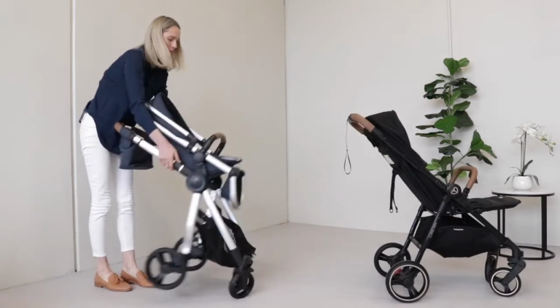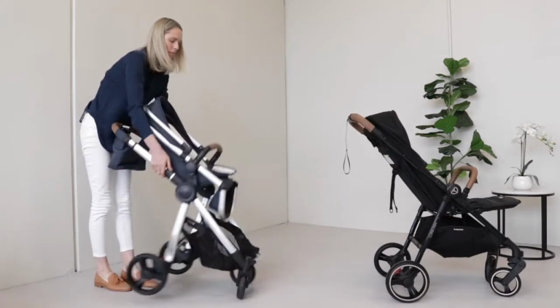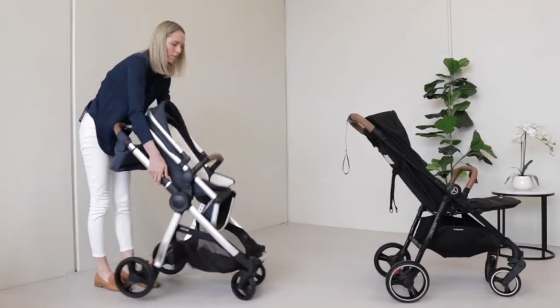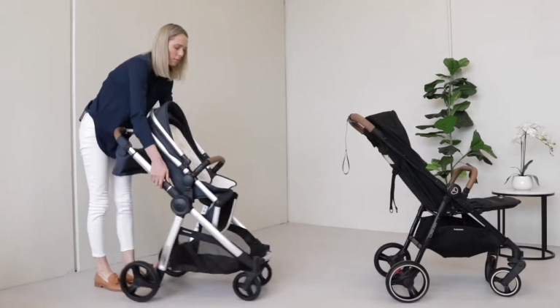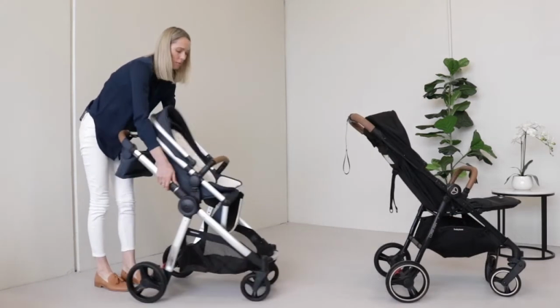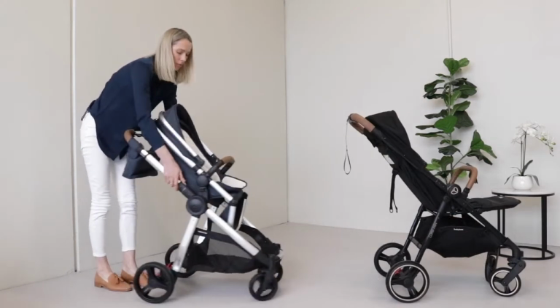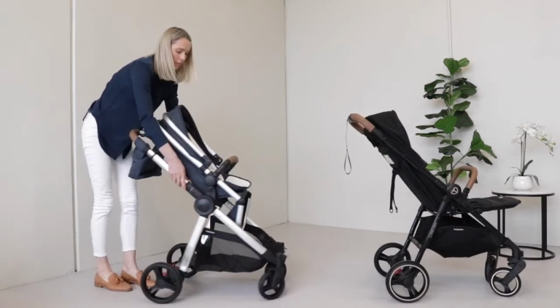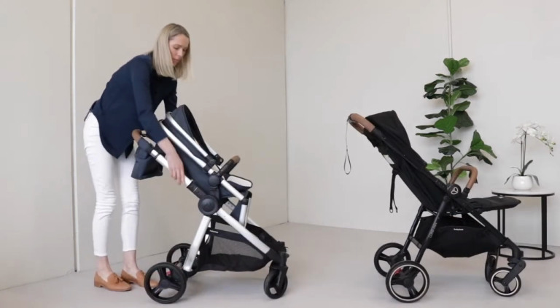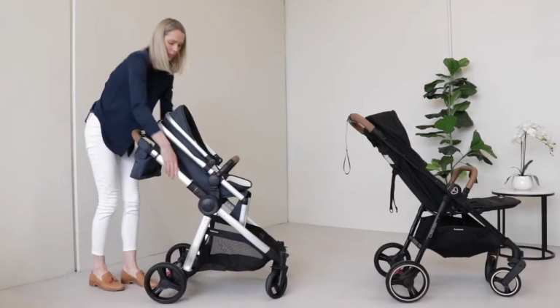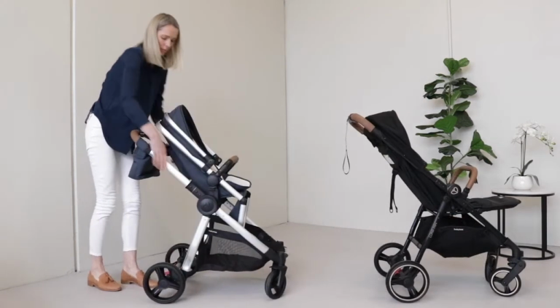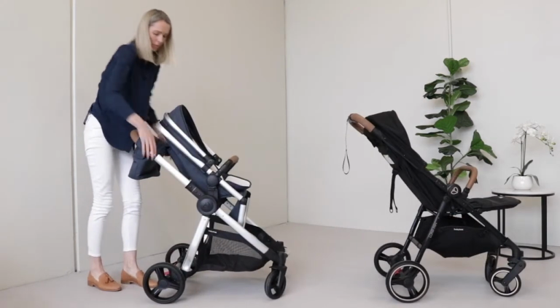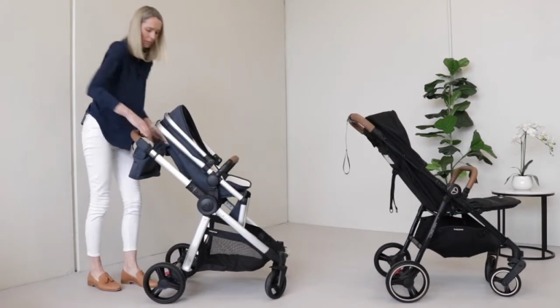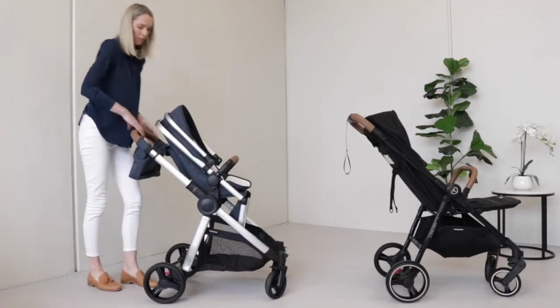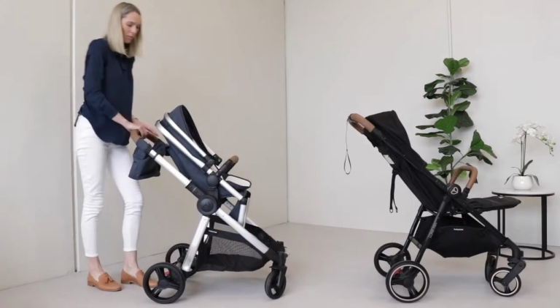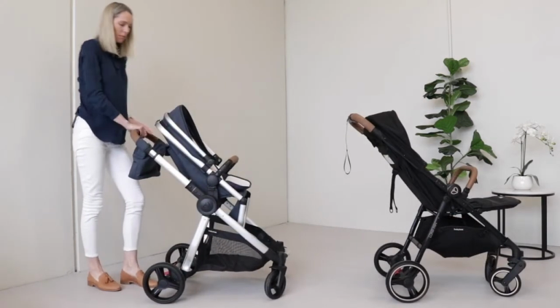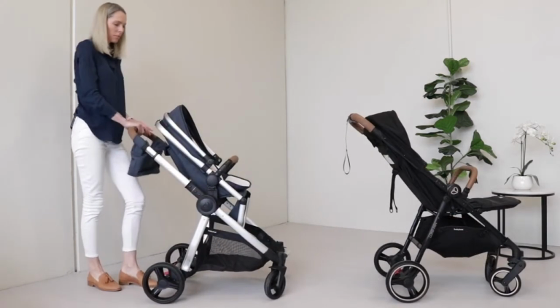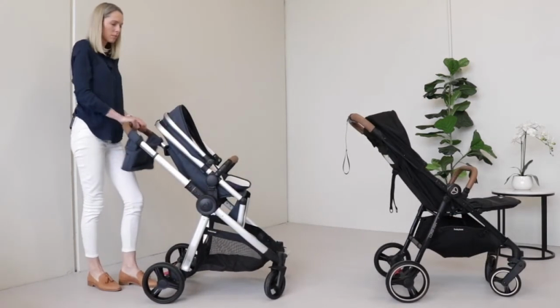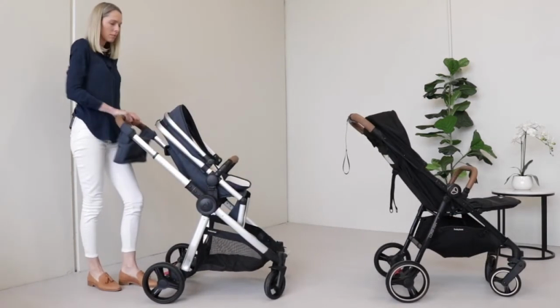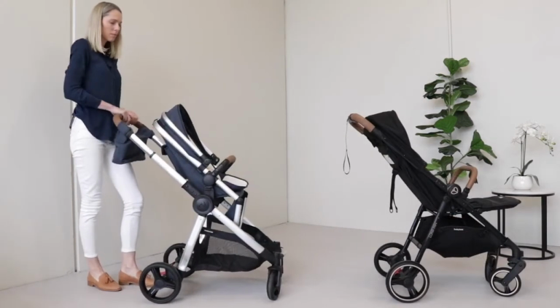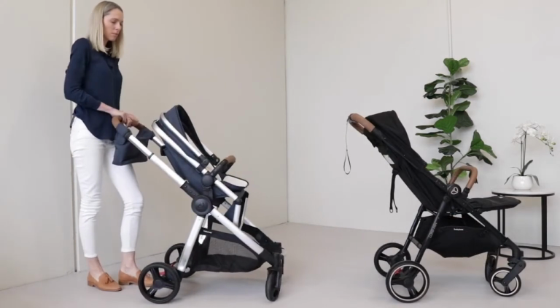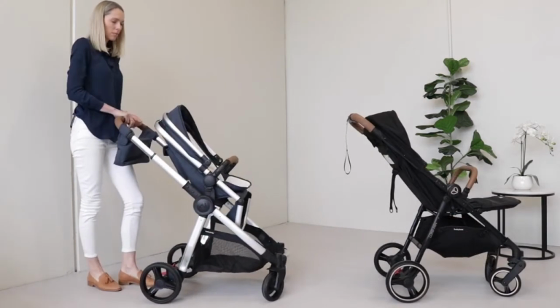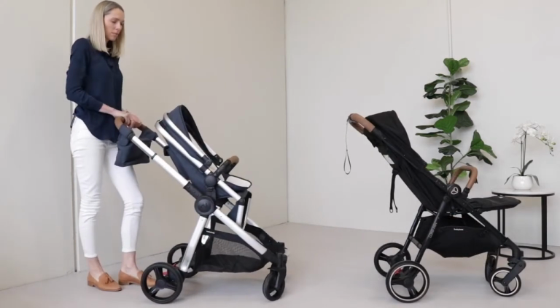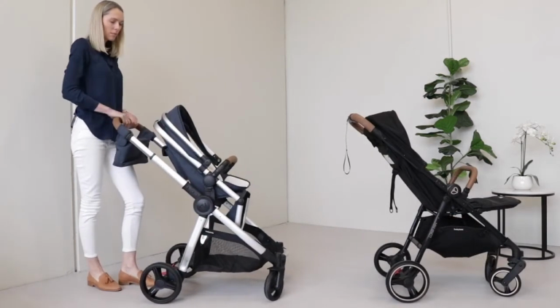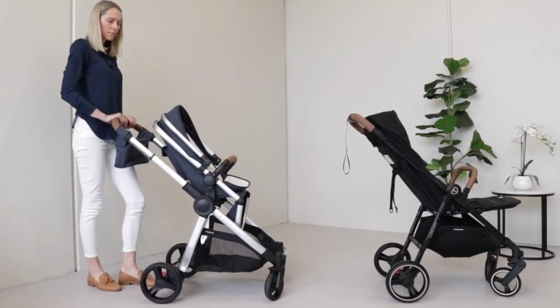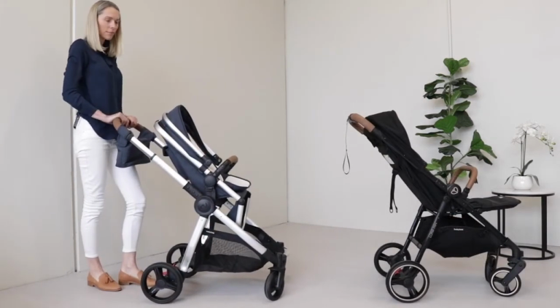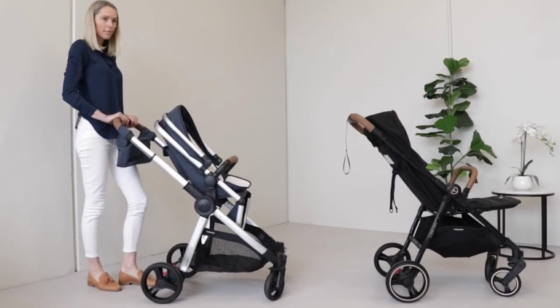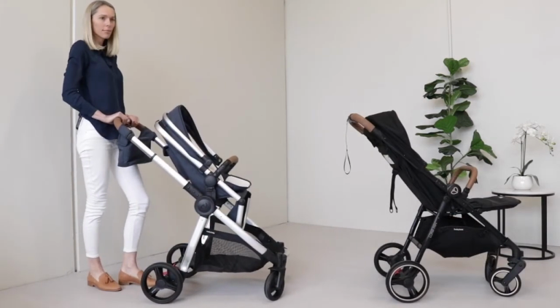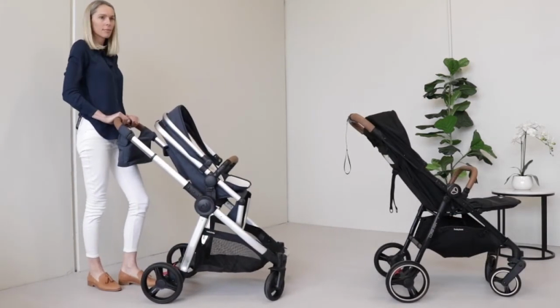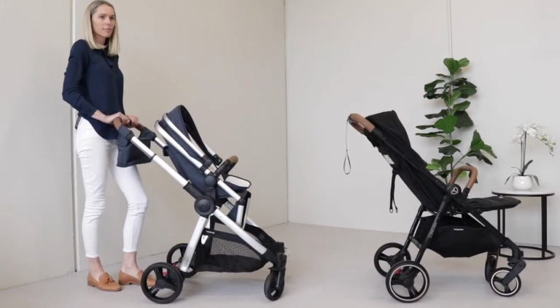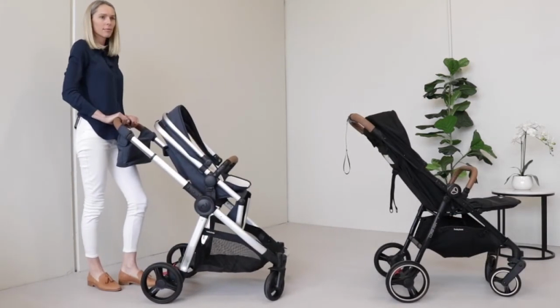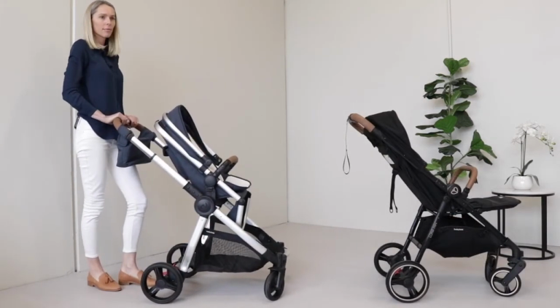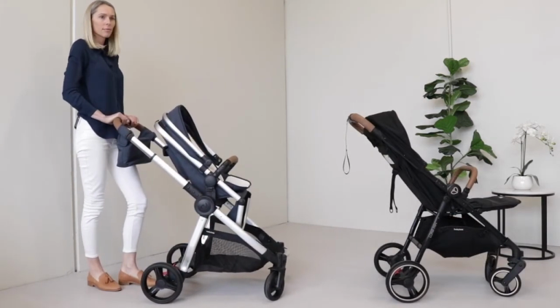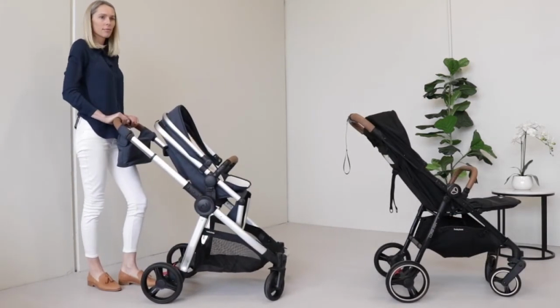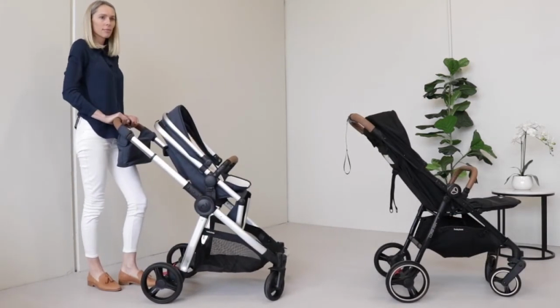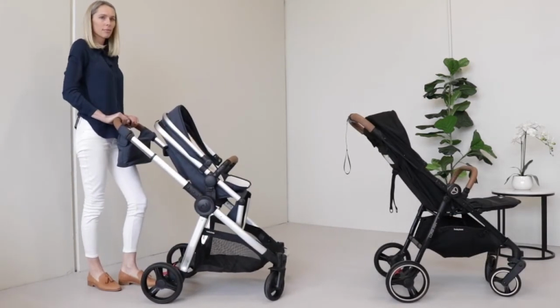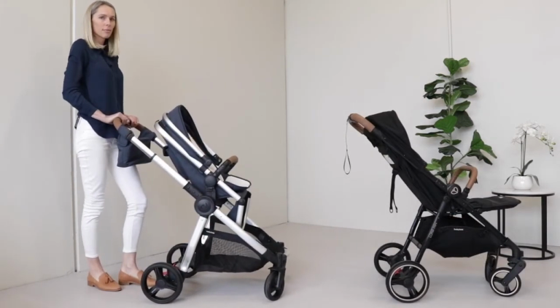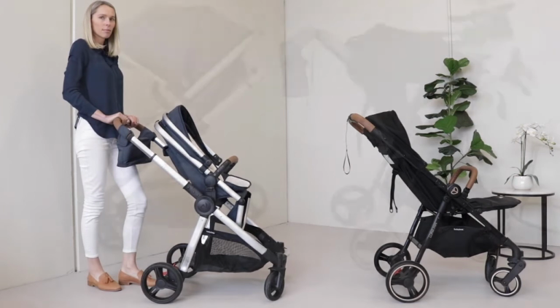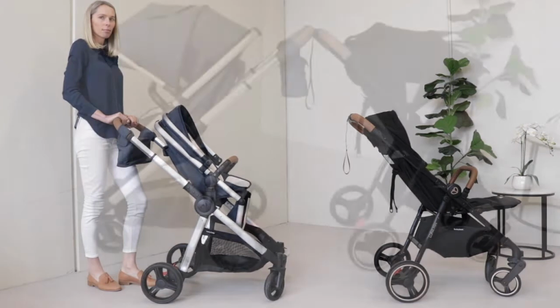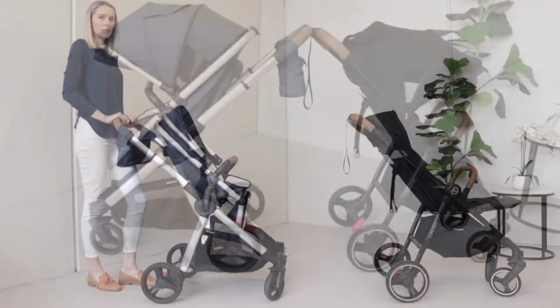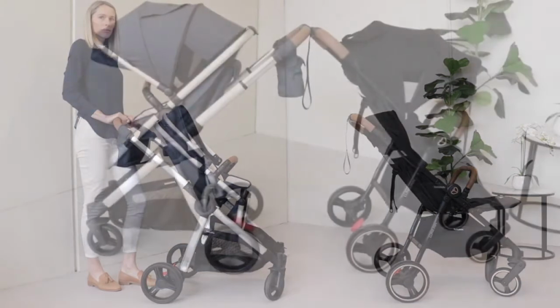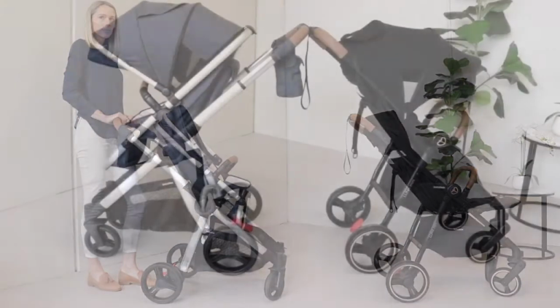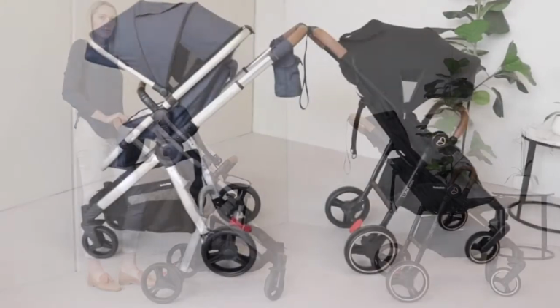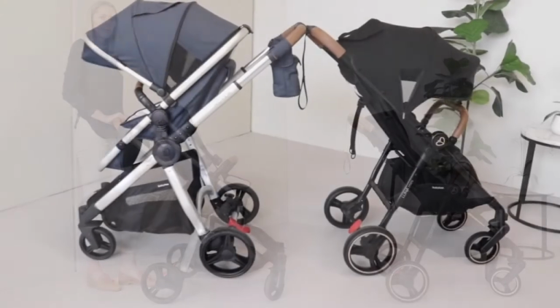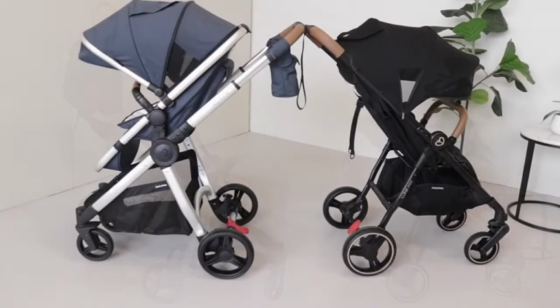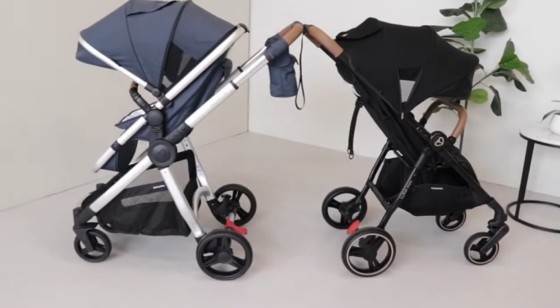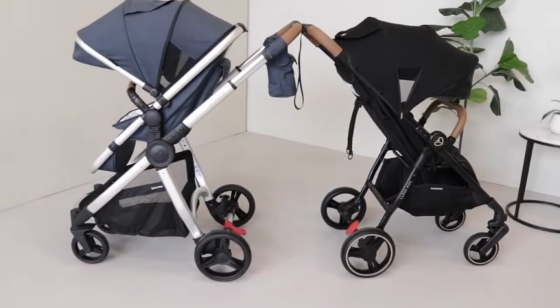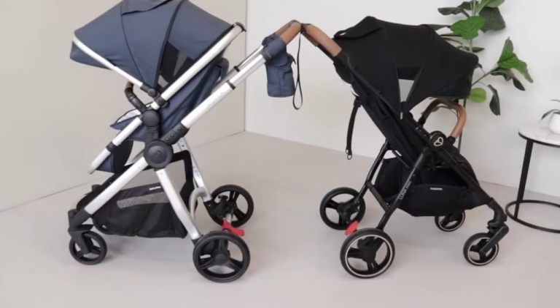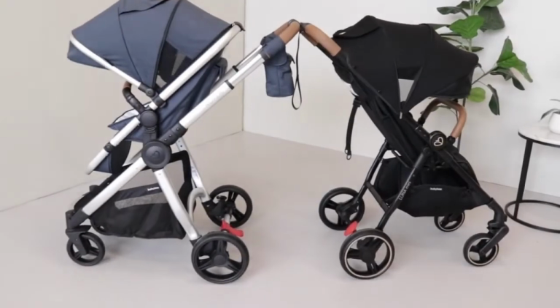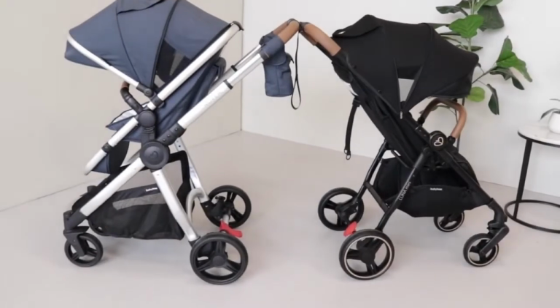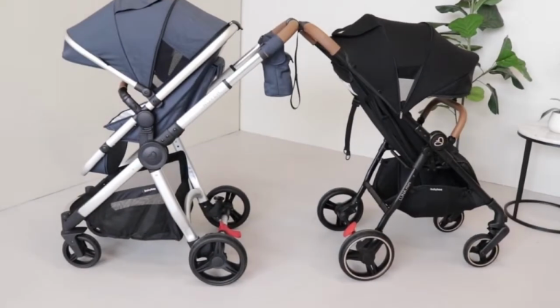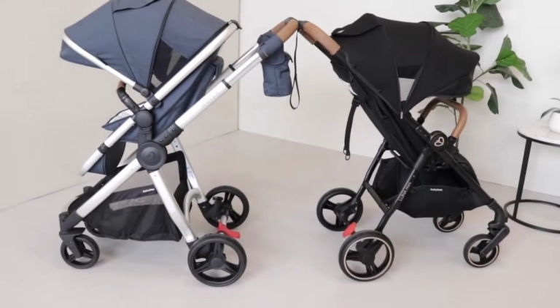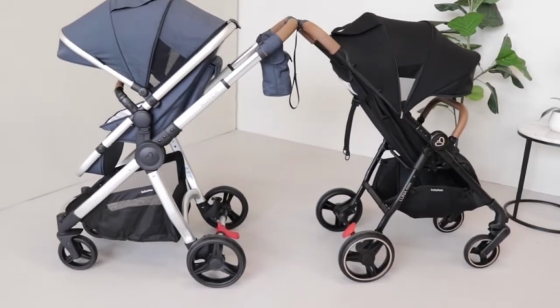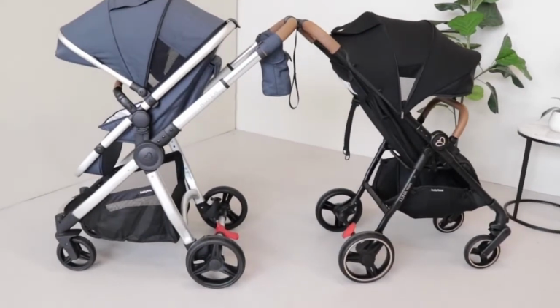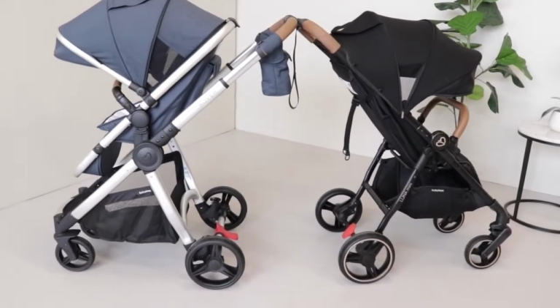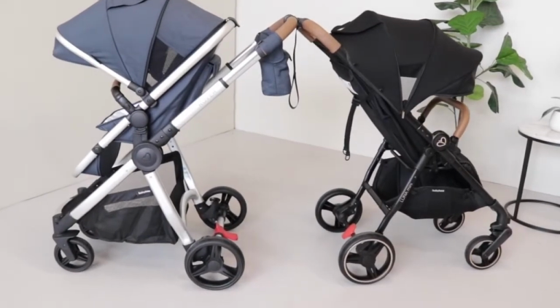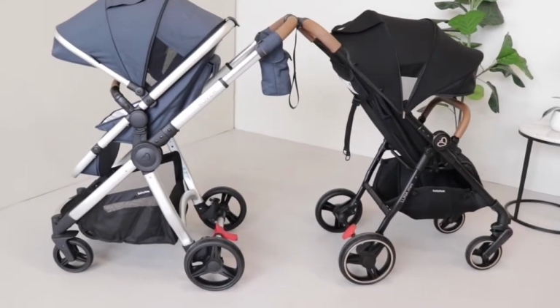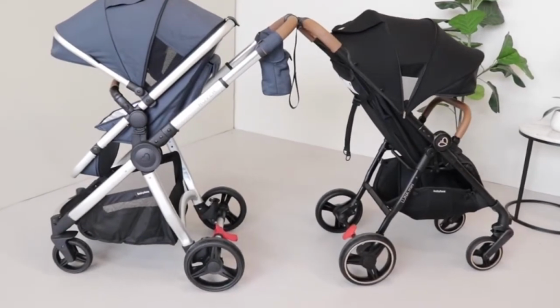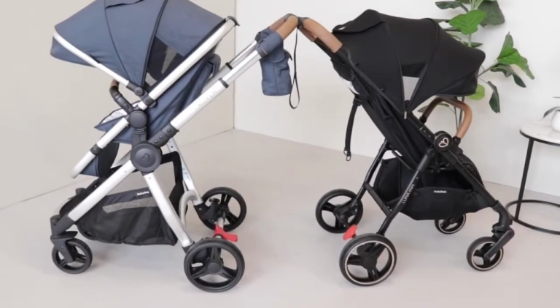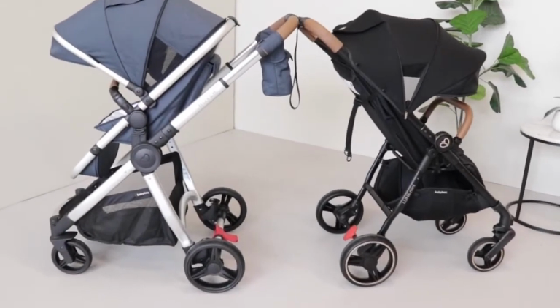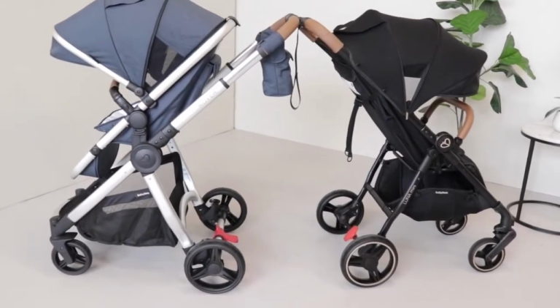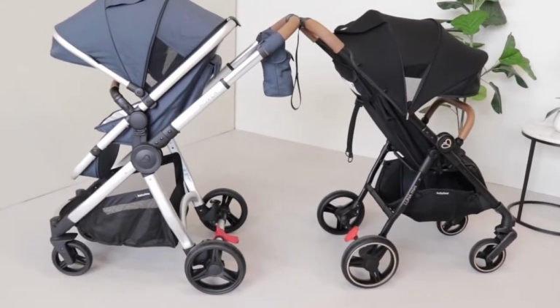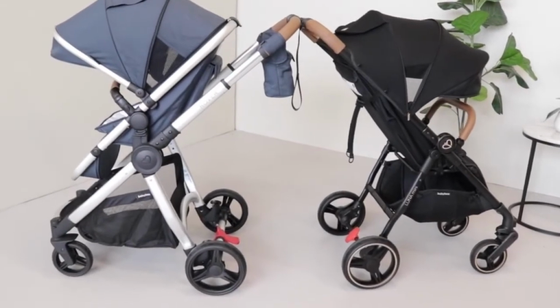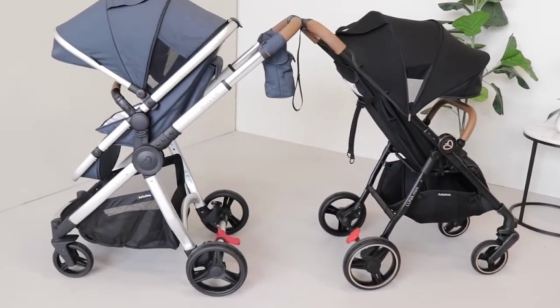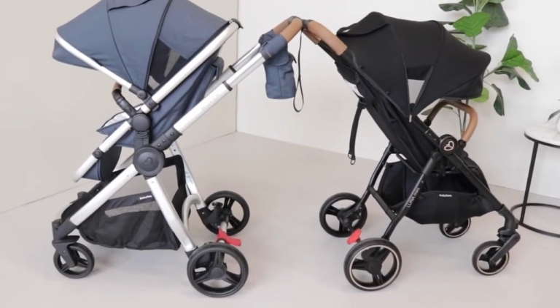The handlebar of the Rover 3 is telescopic and adjustable to suit both tall and short people, whereas the Luna Mini has a fixed handlebar.